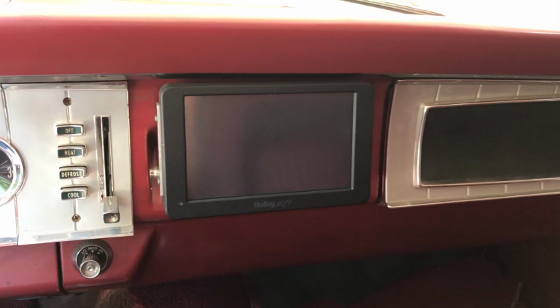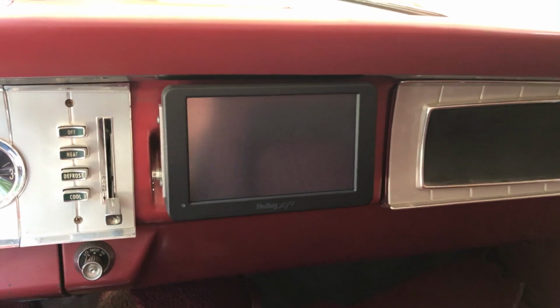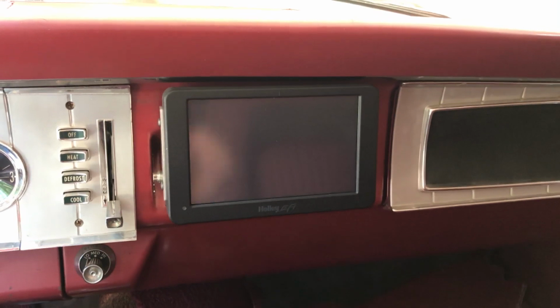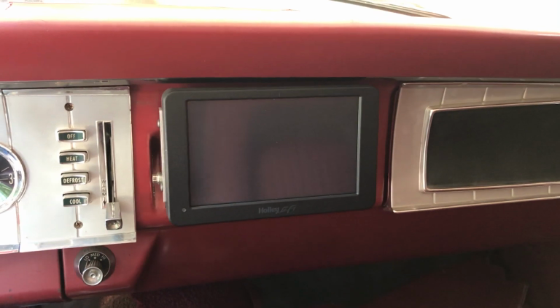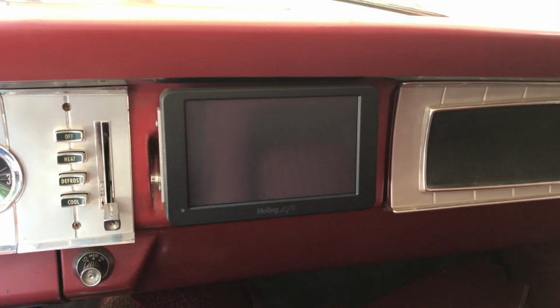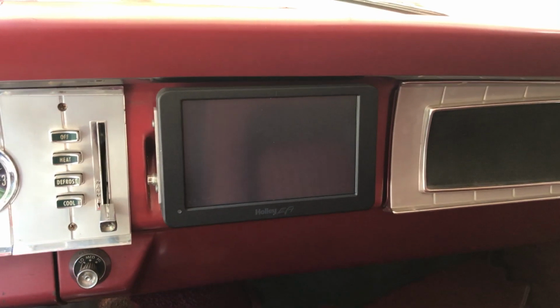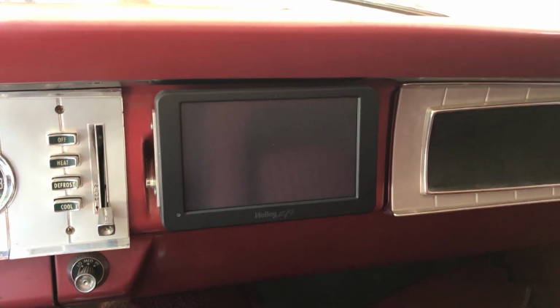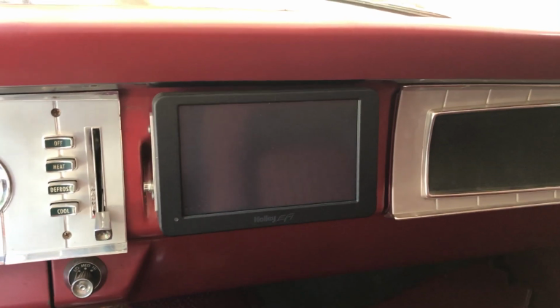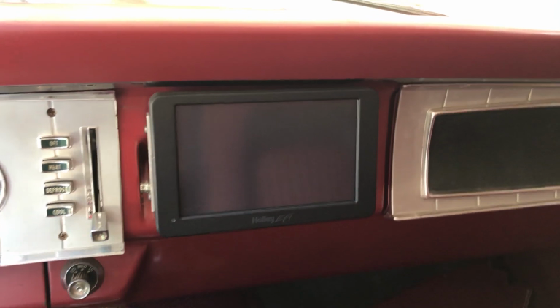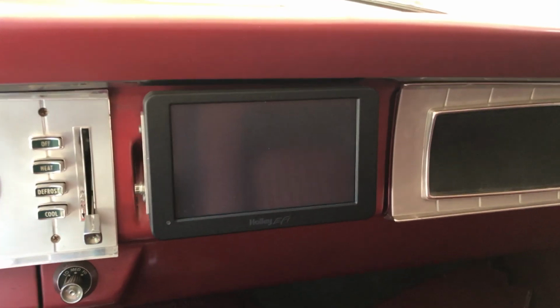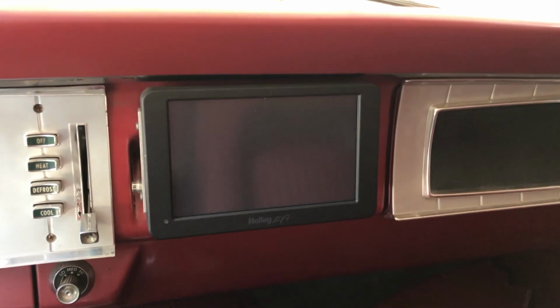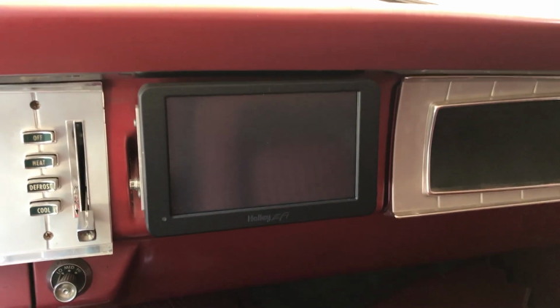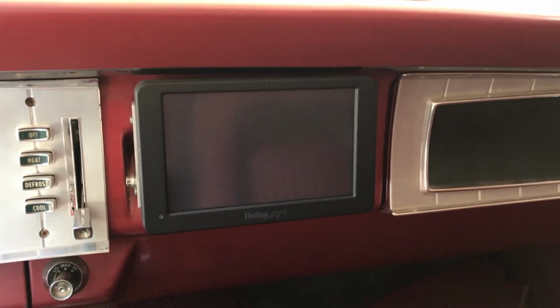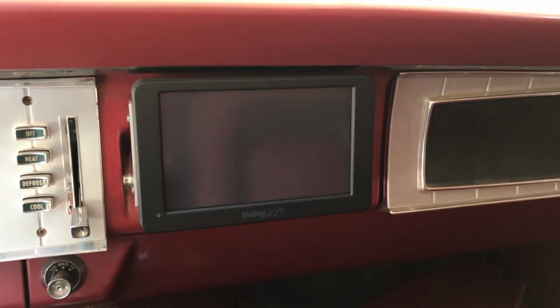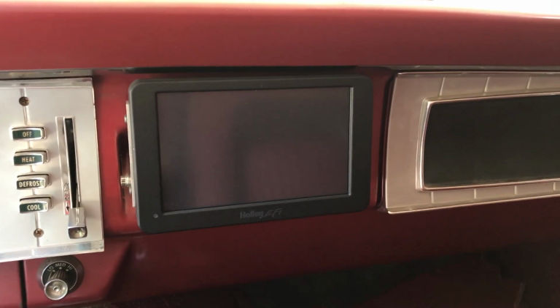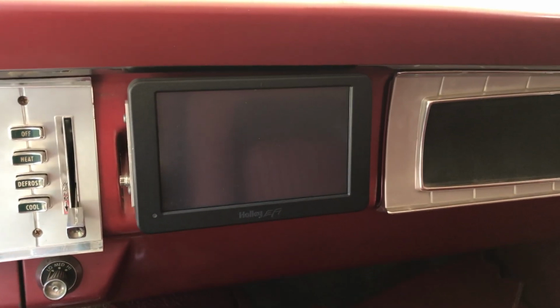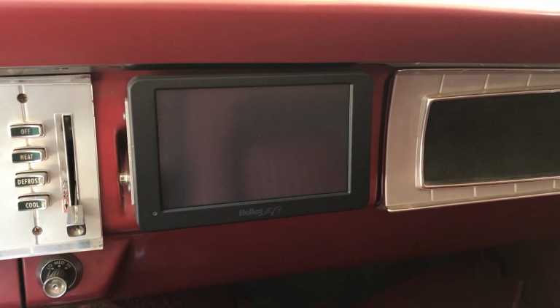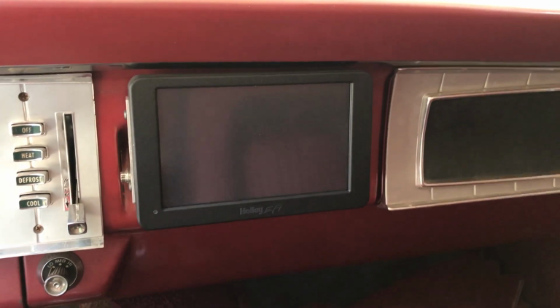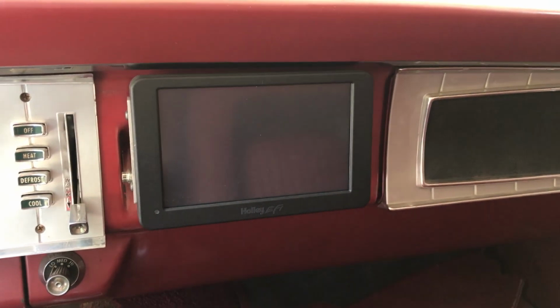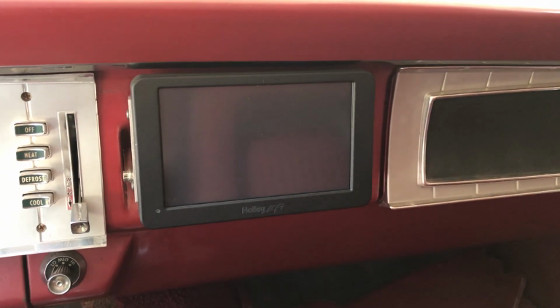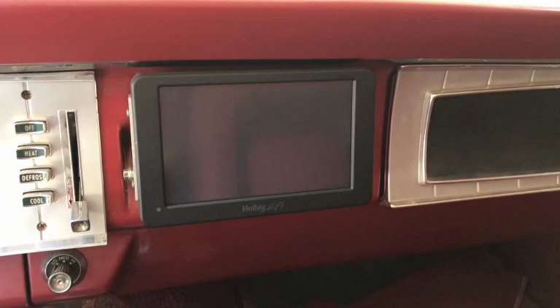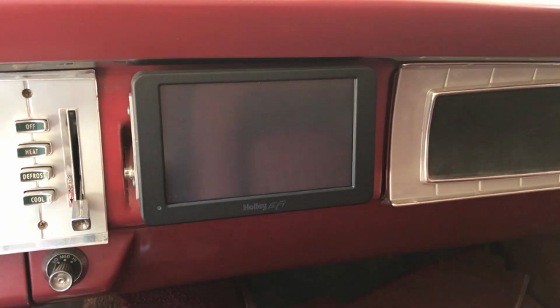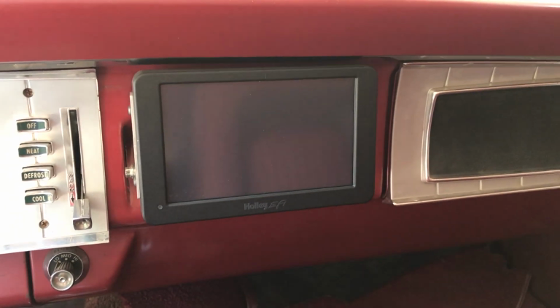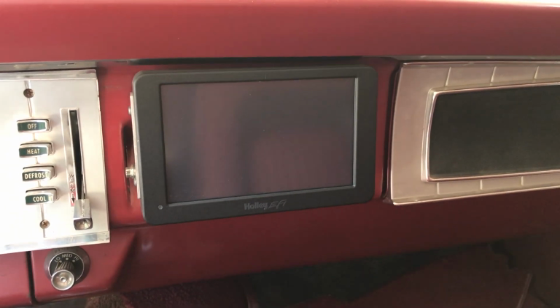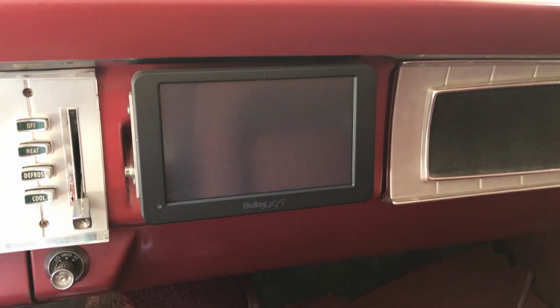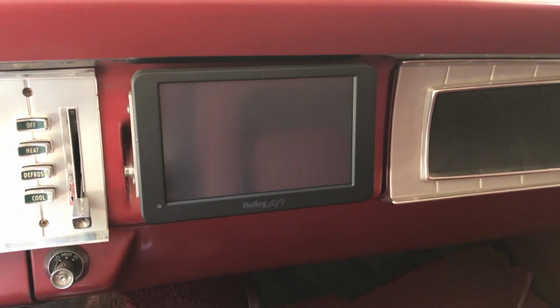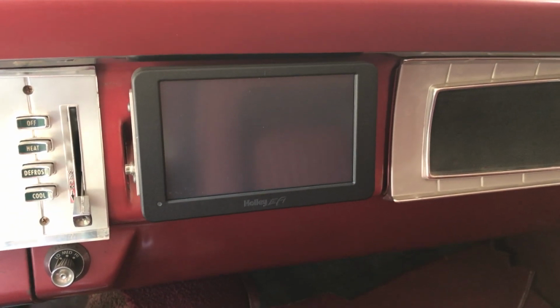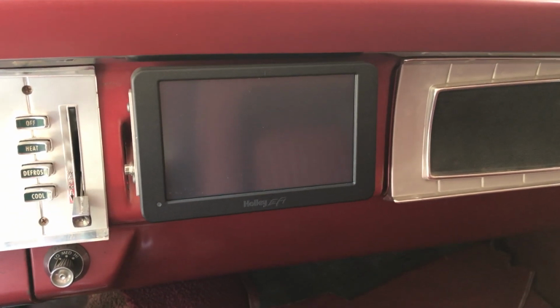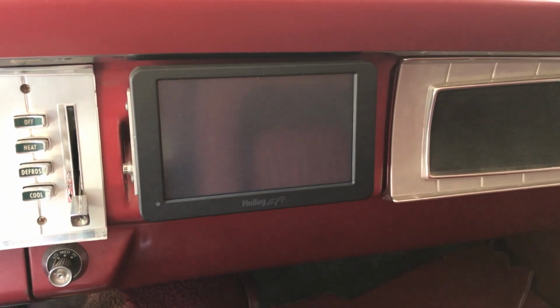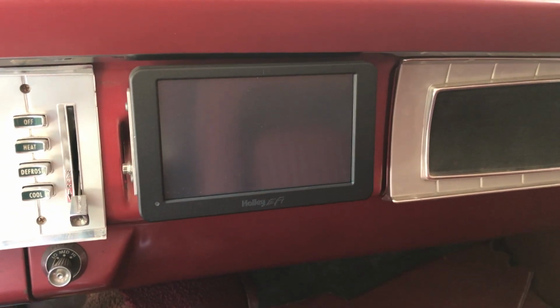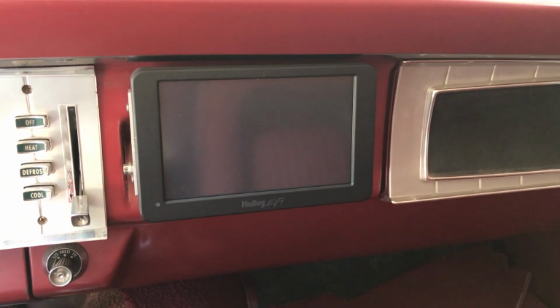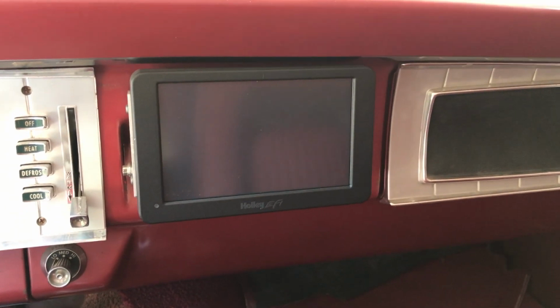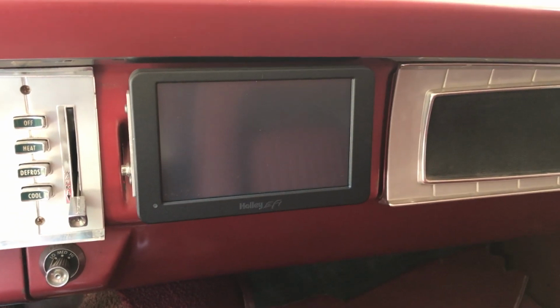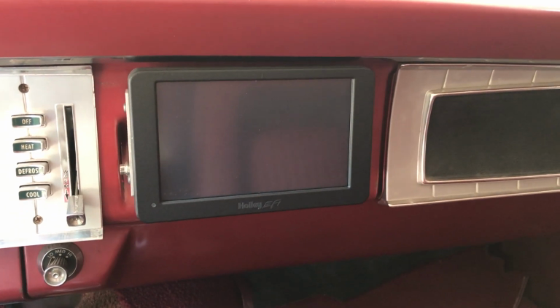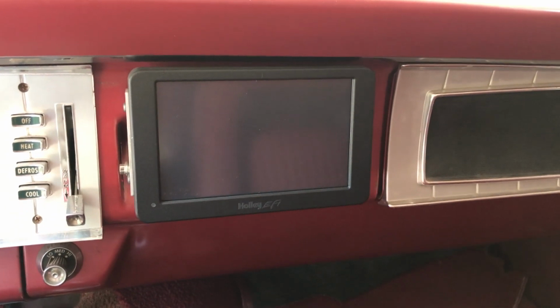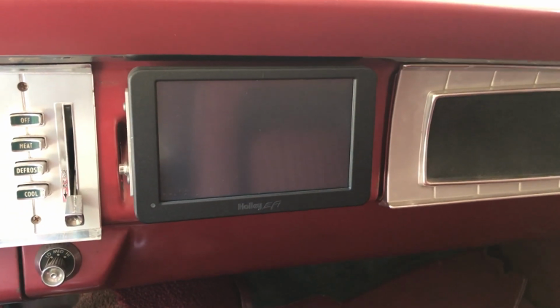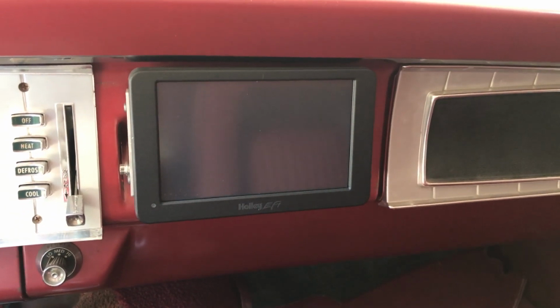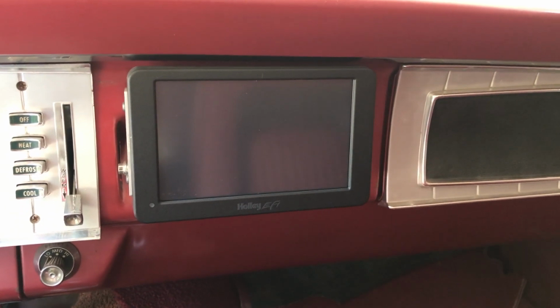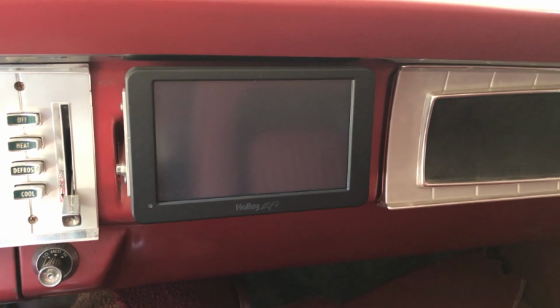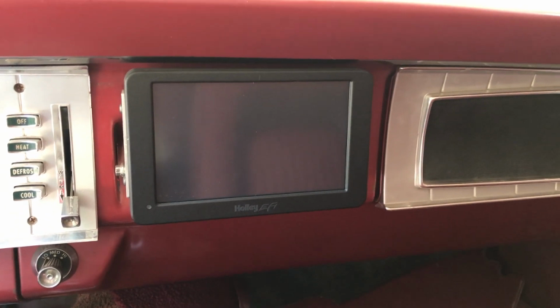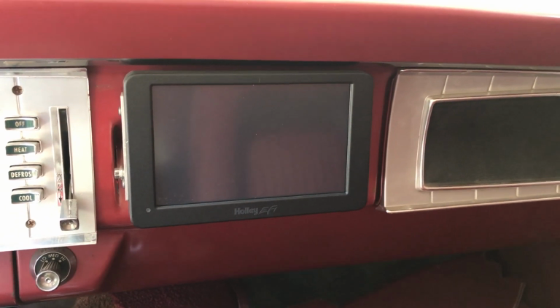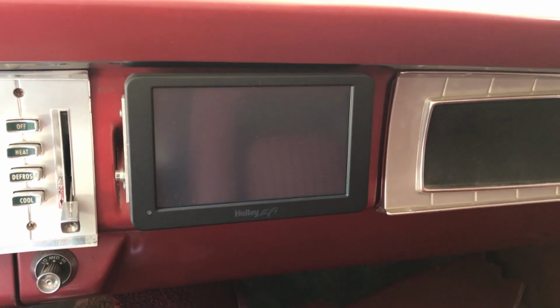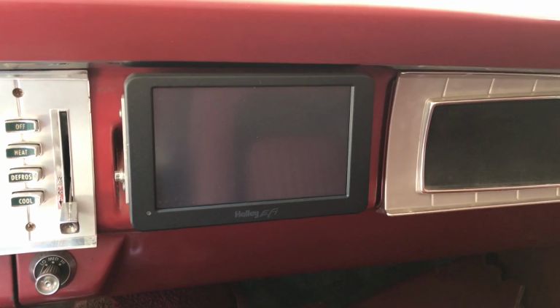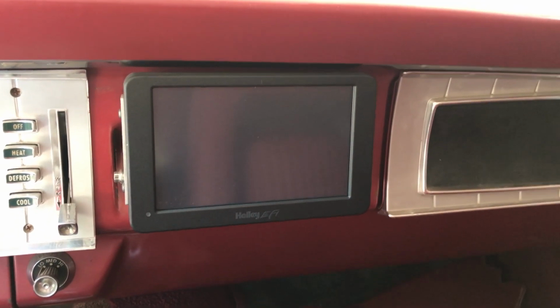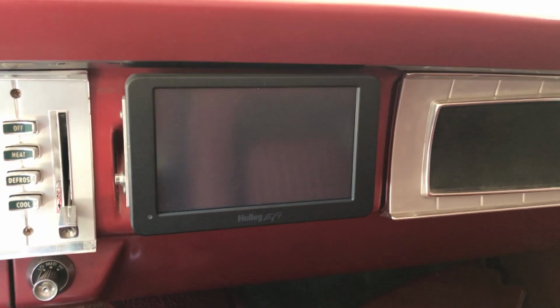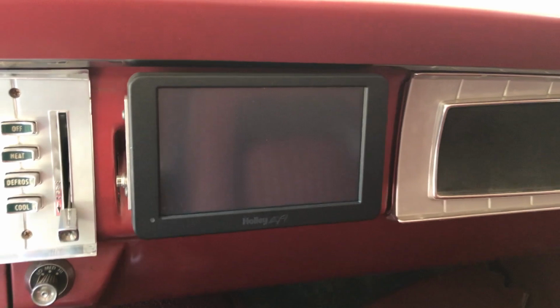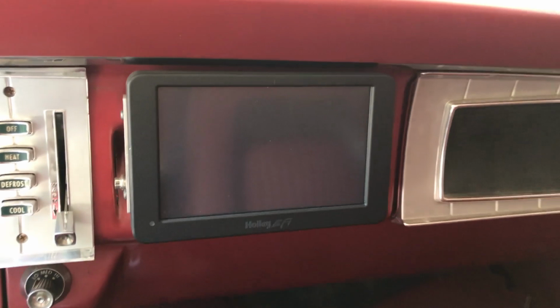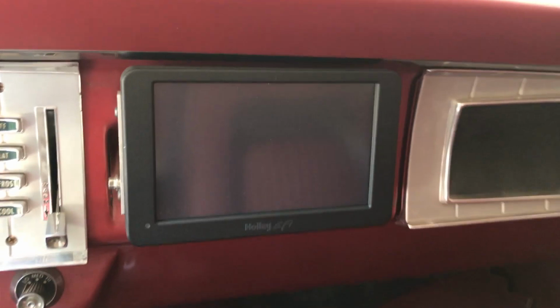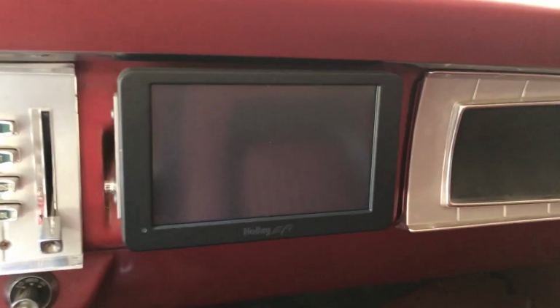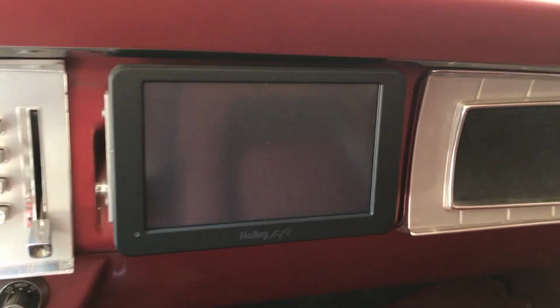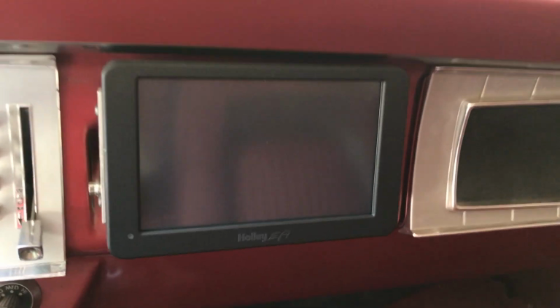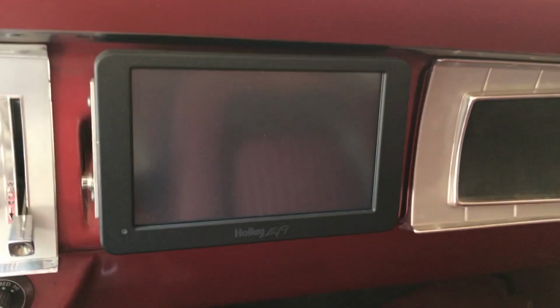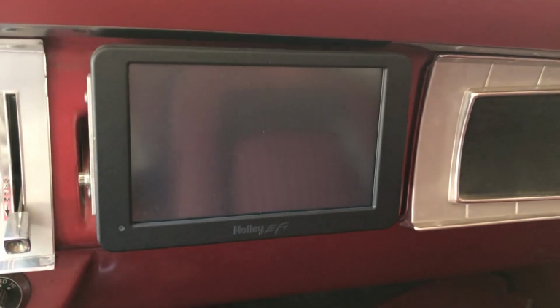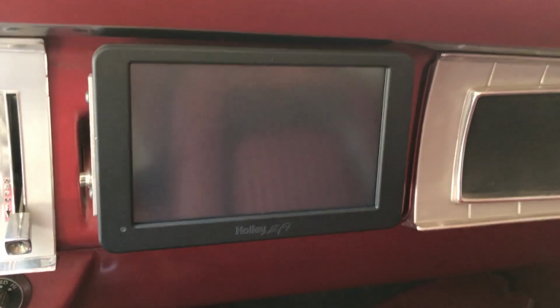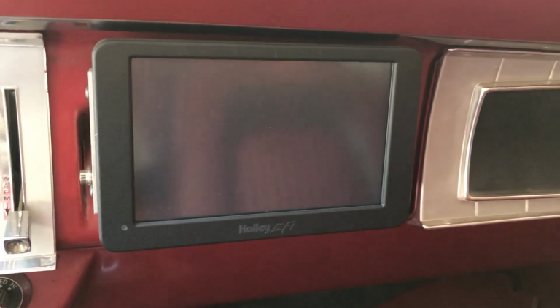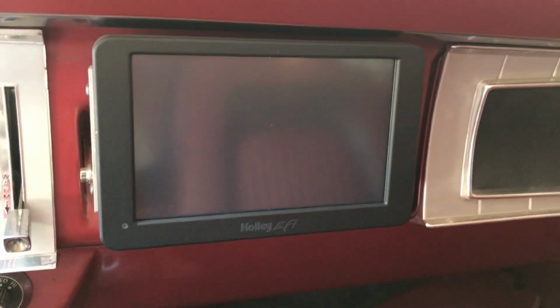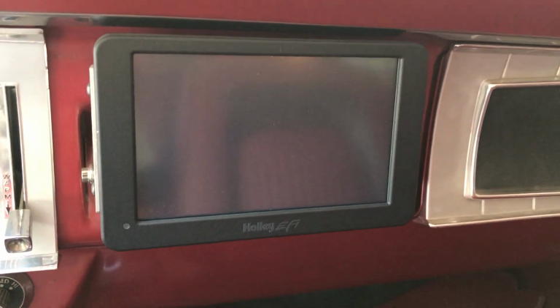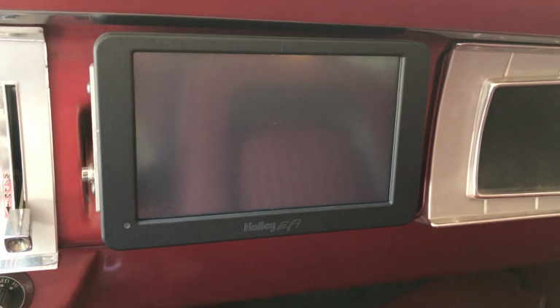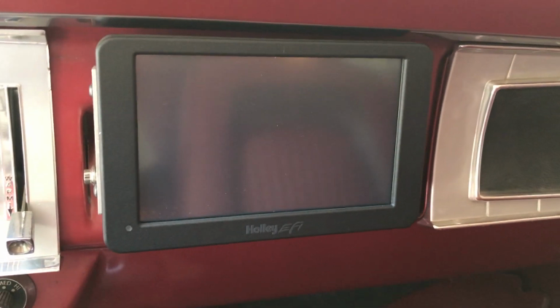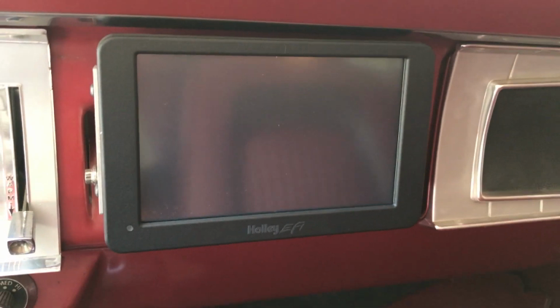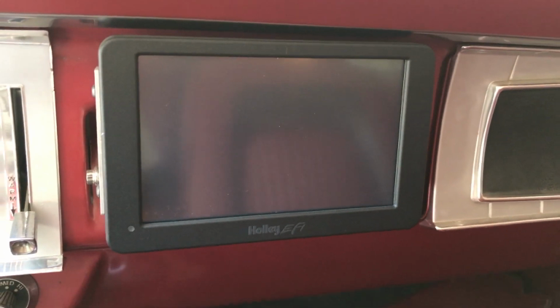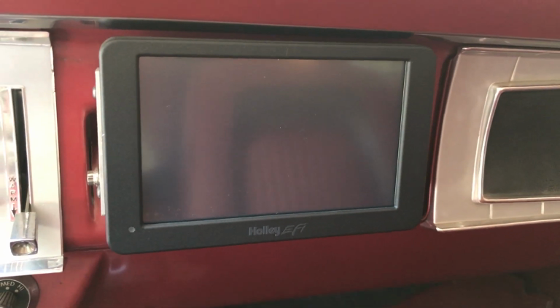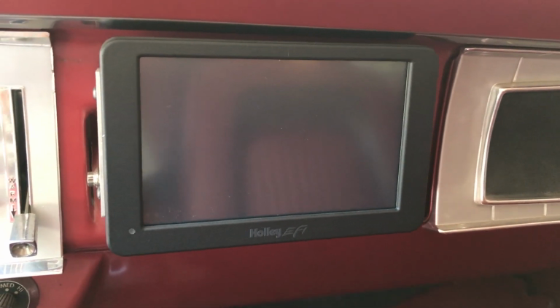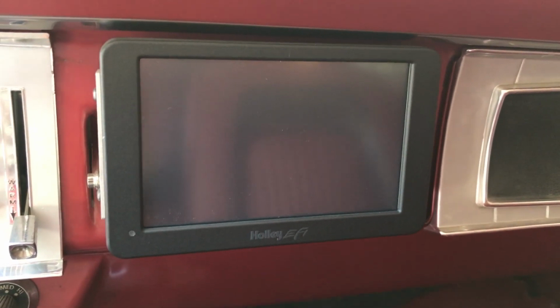Hi, this is a short video showing how to use the Hawley digital dash with the Hawley Sniper system.